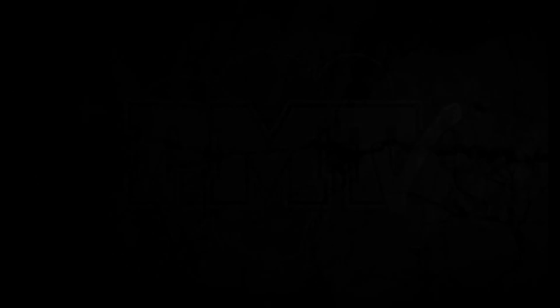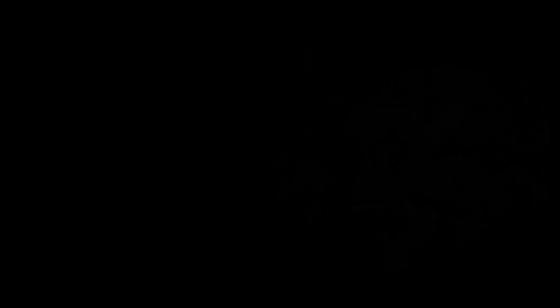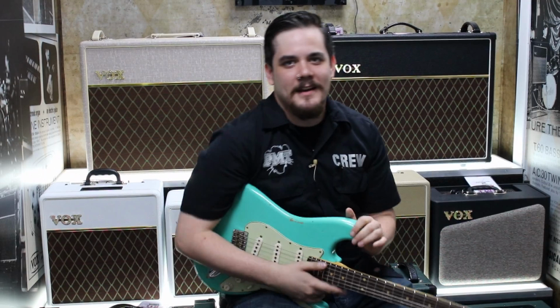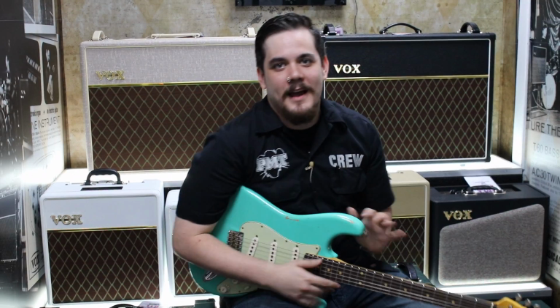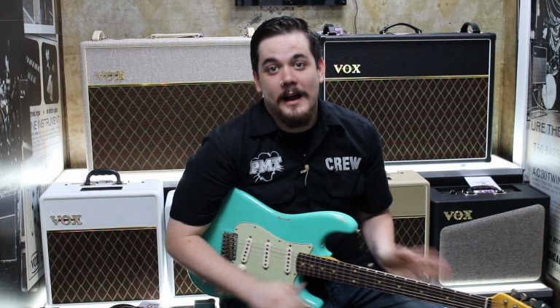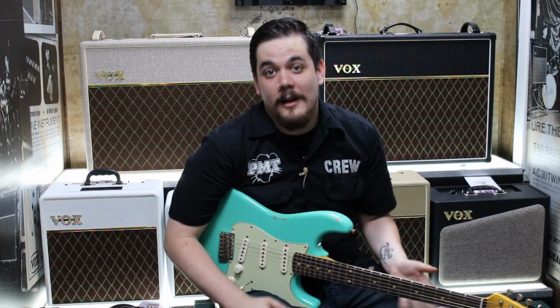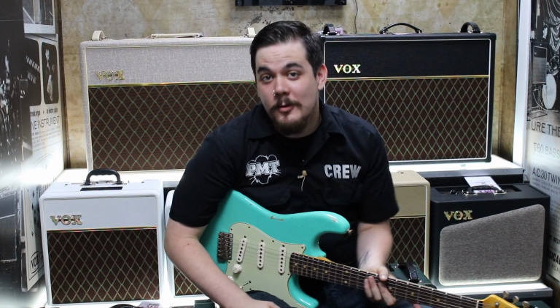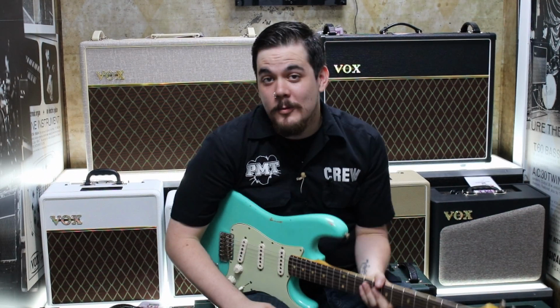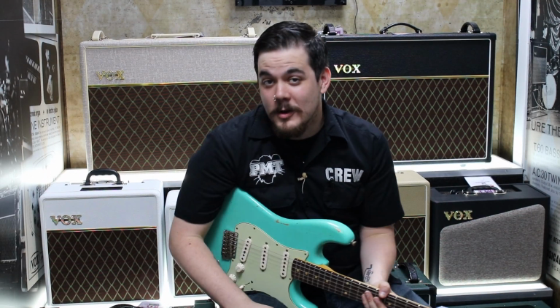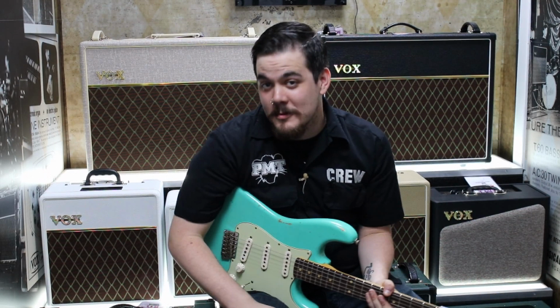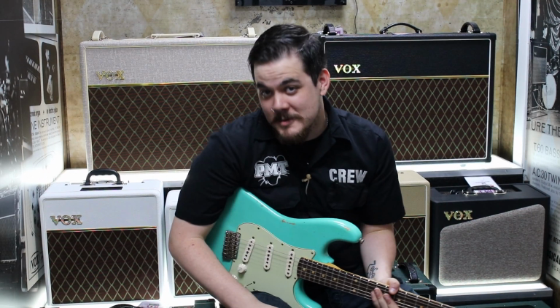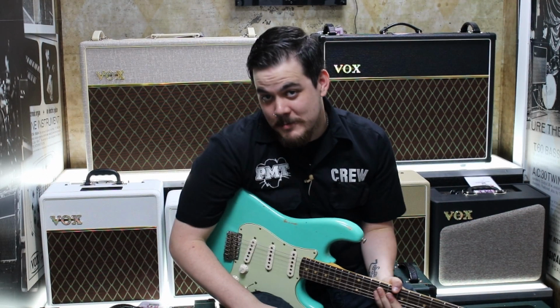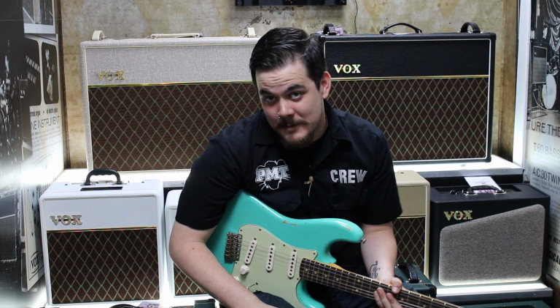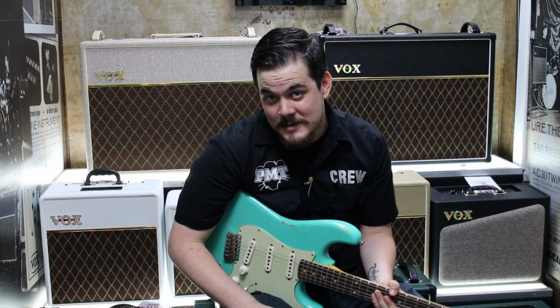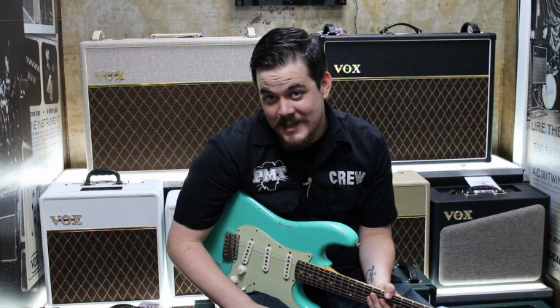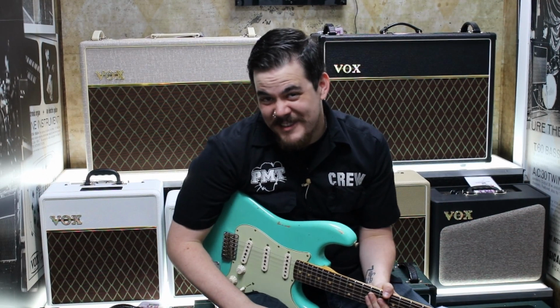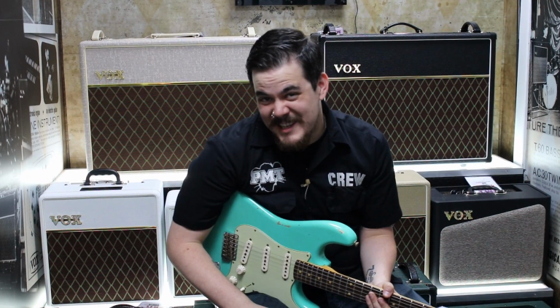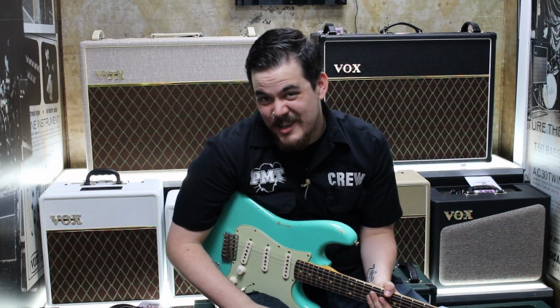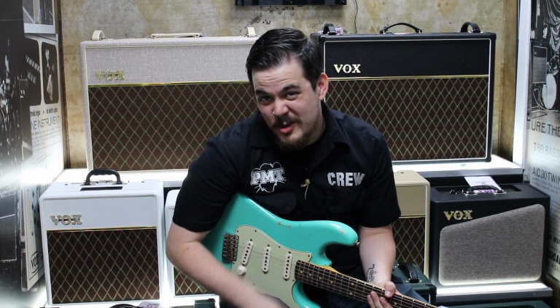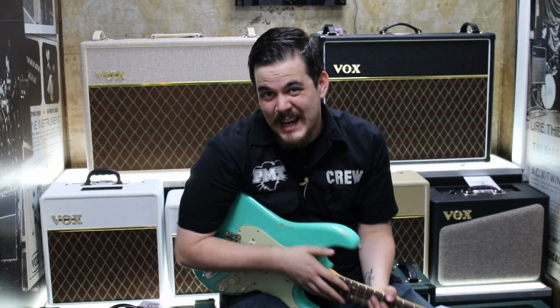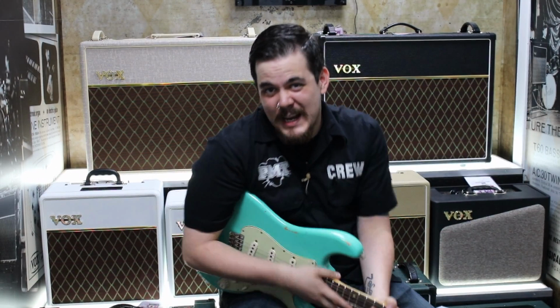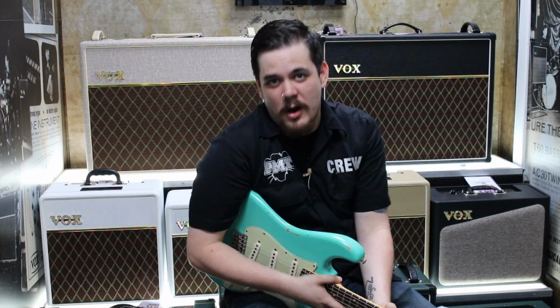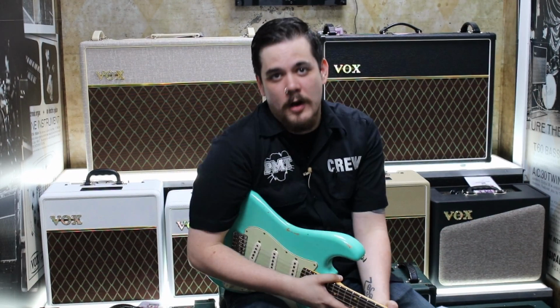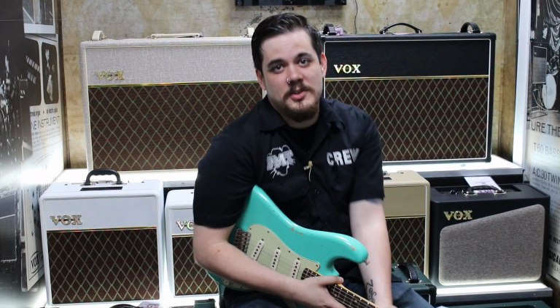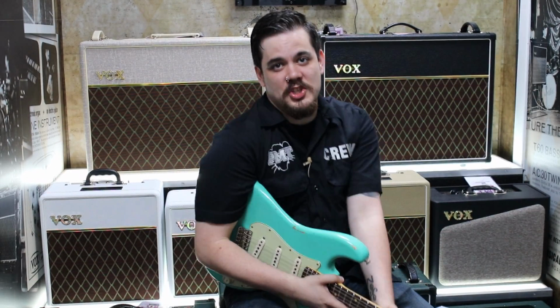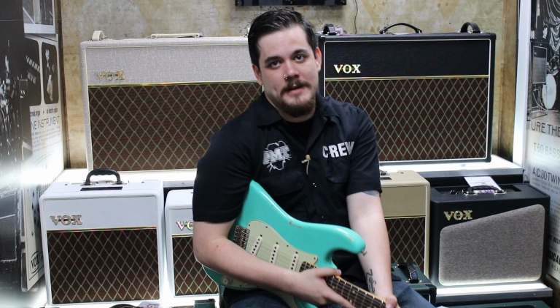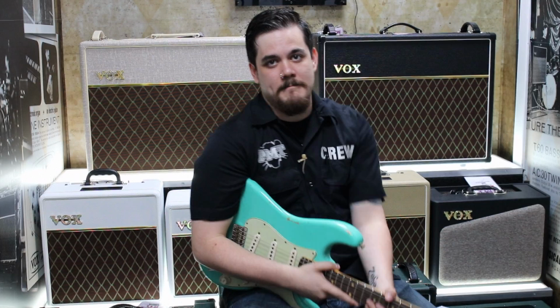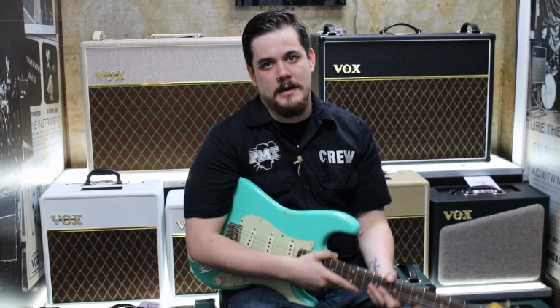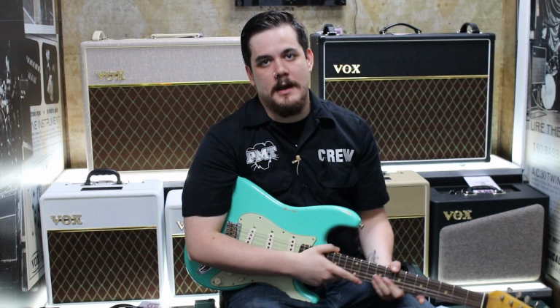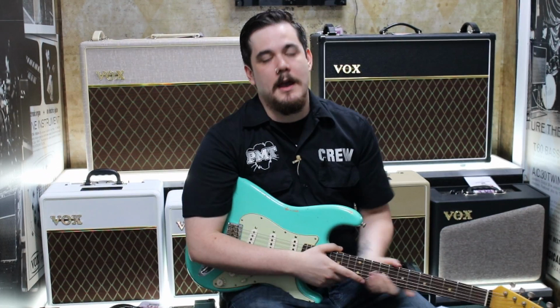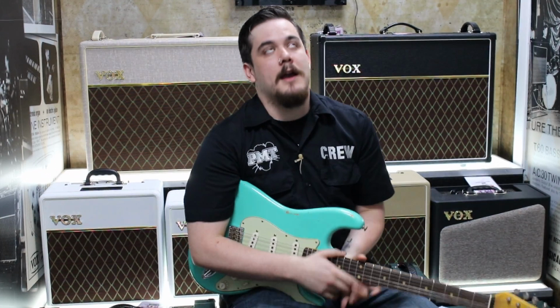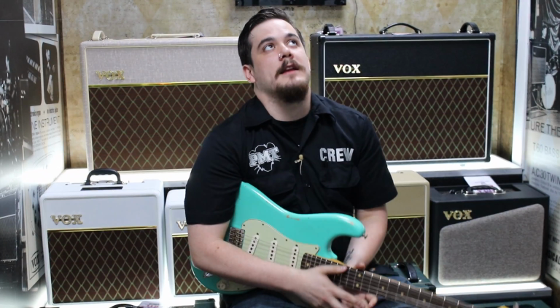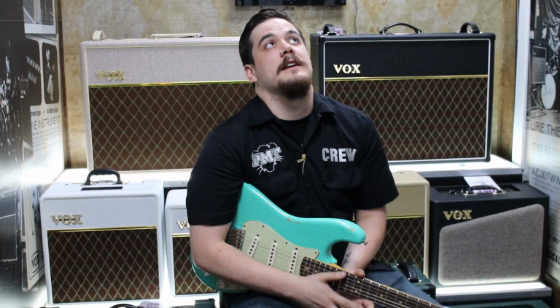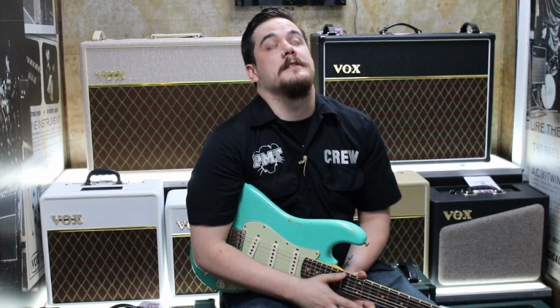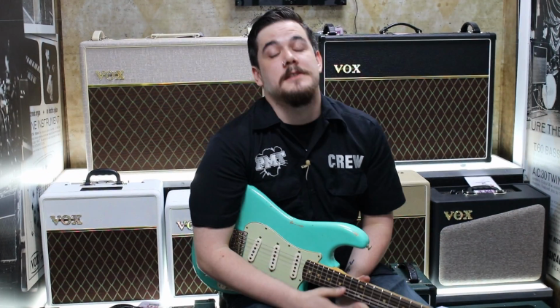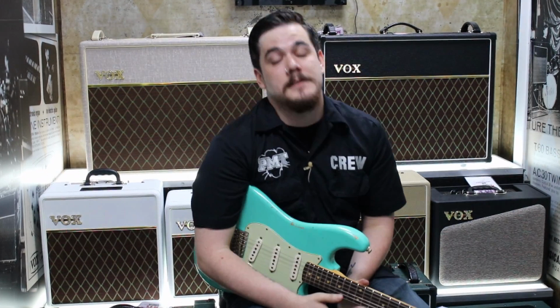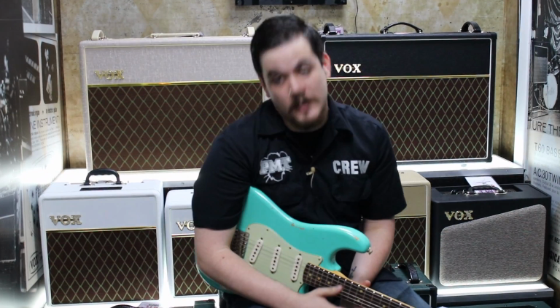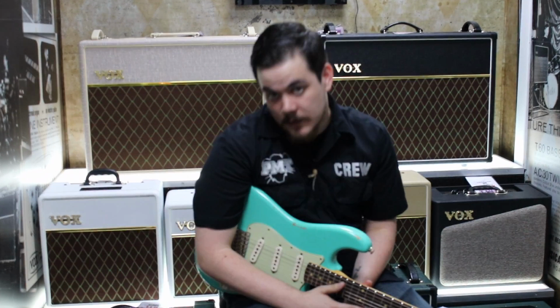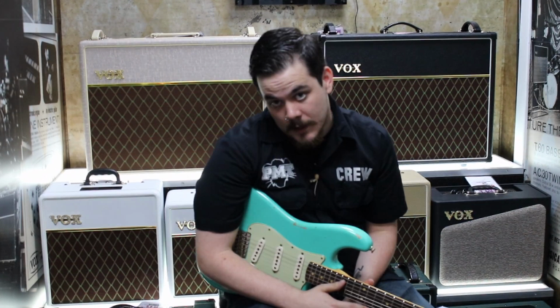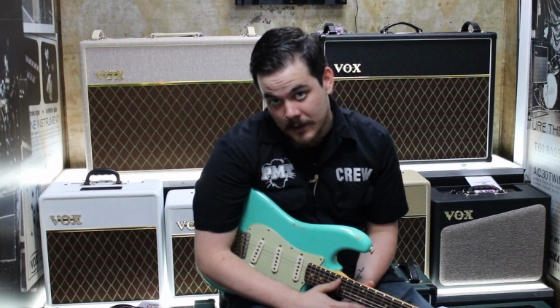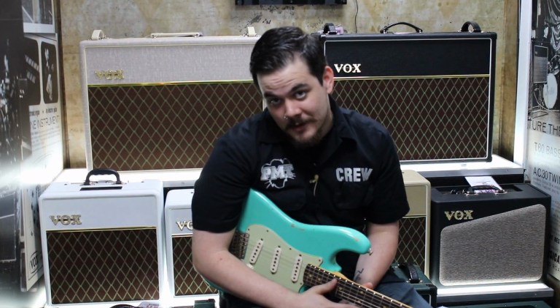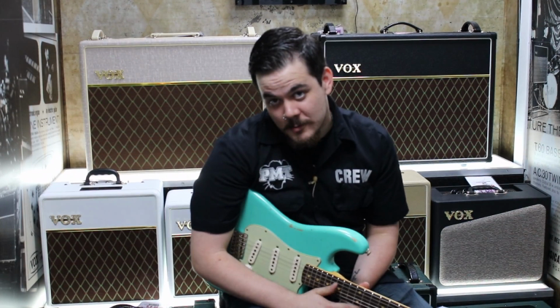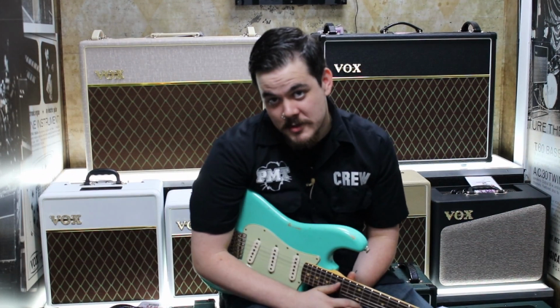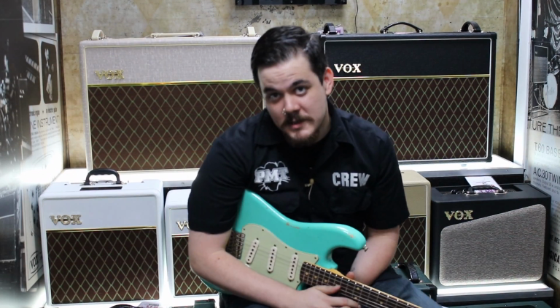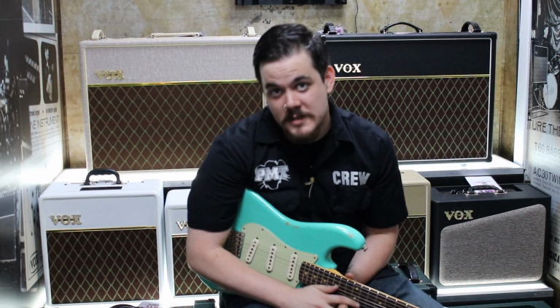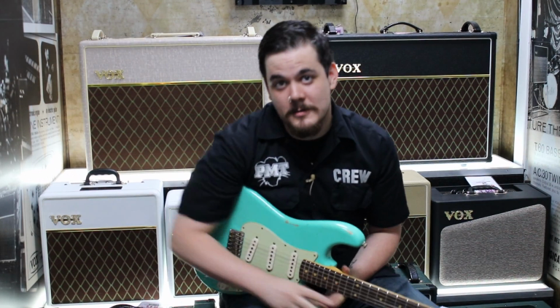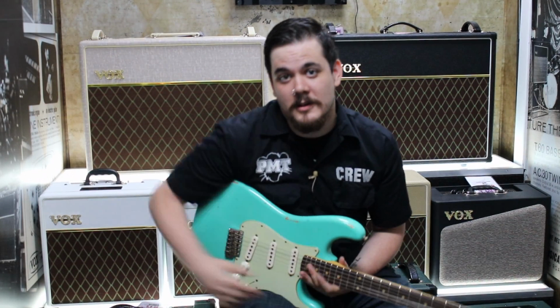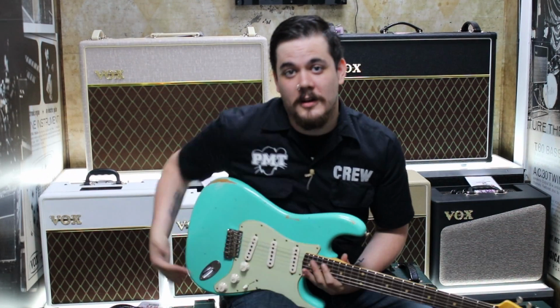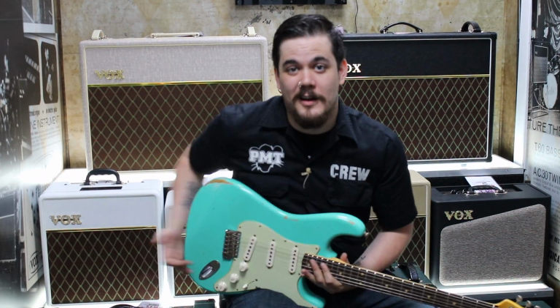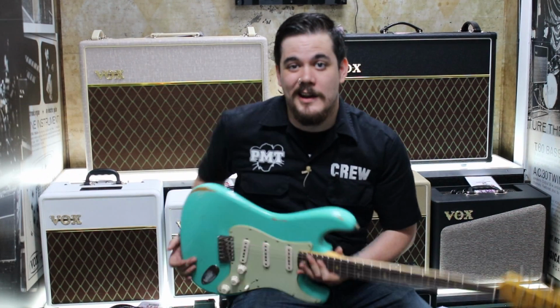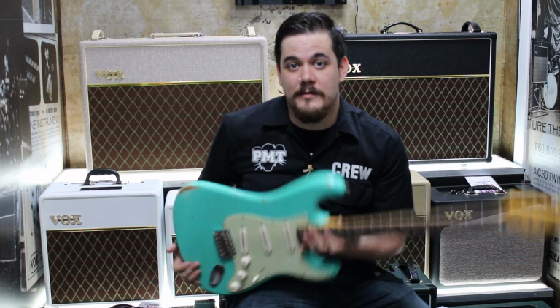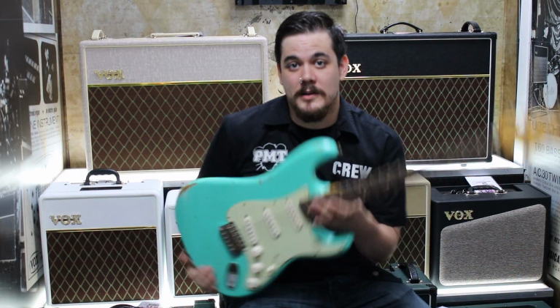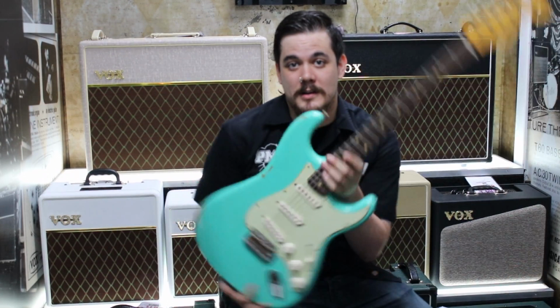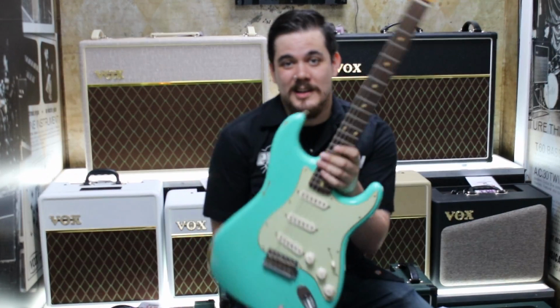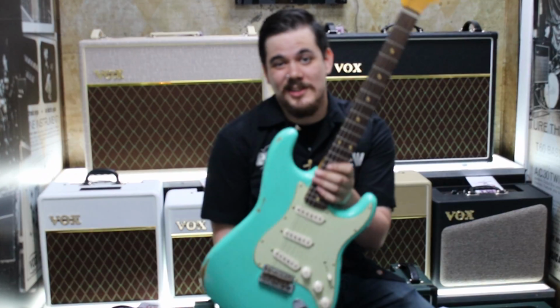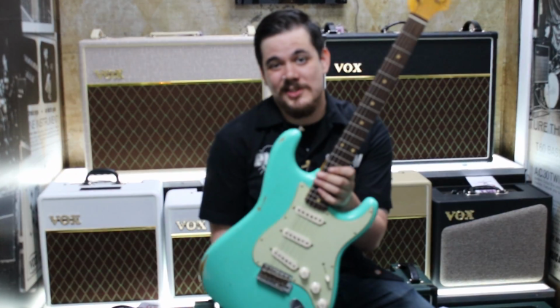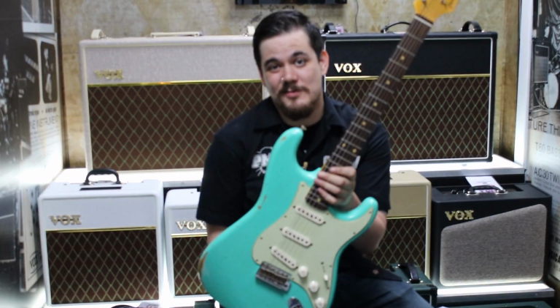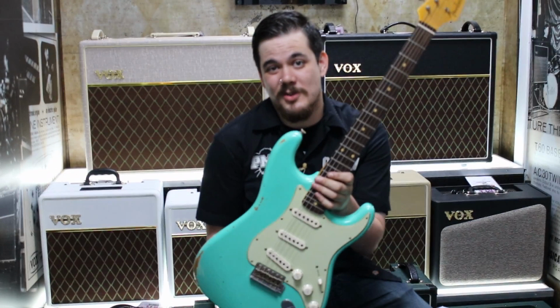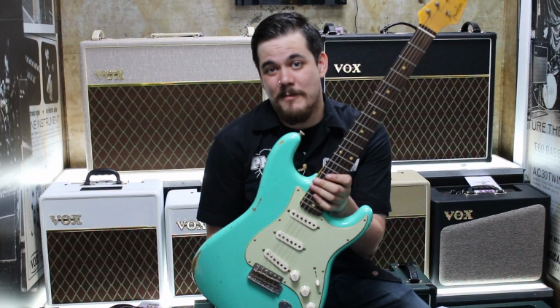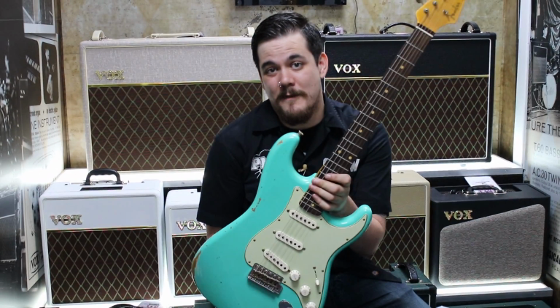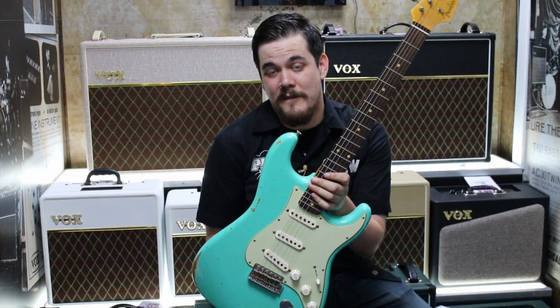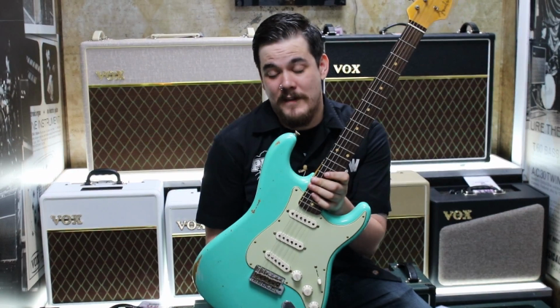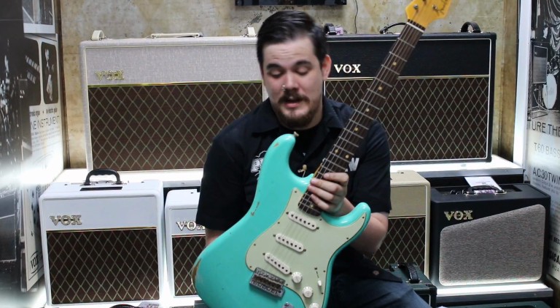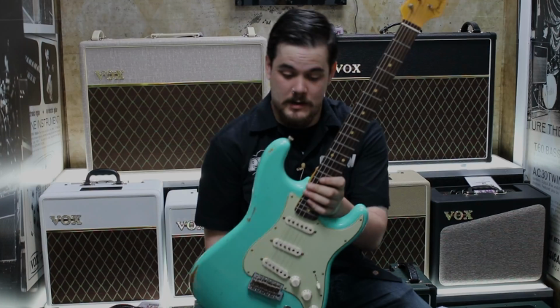Hello and welcome to PMTV UK. I'm Jim, and it's Sunday which means we're looking at another custom shop vendor.